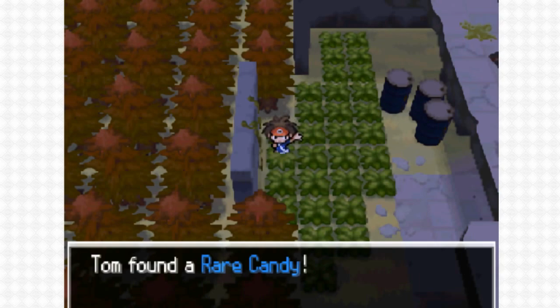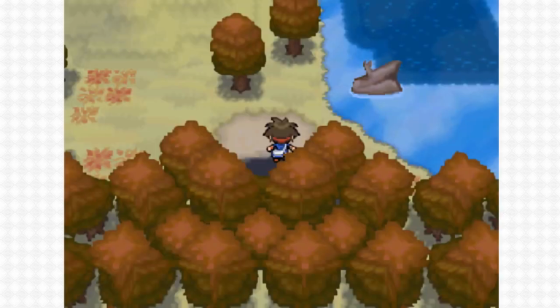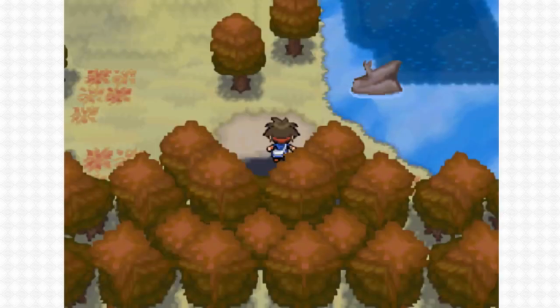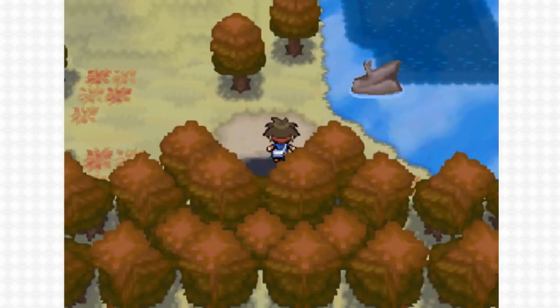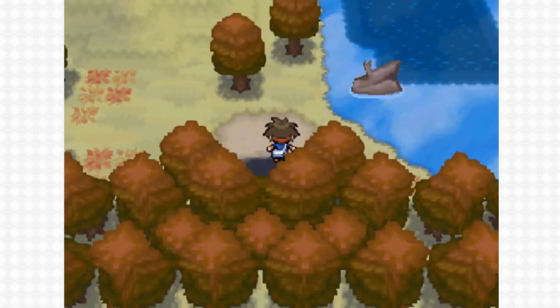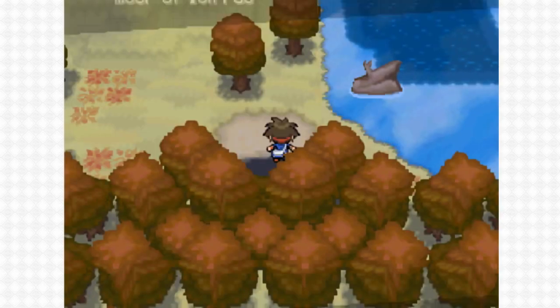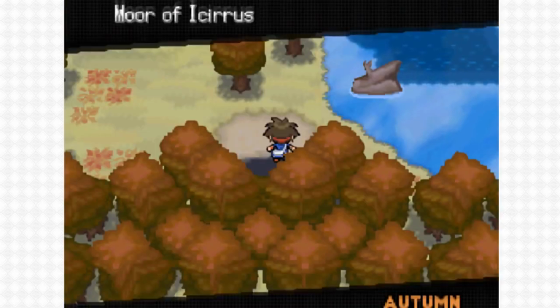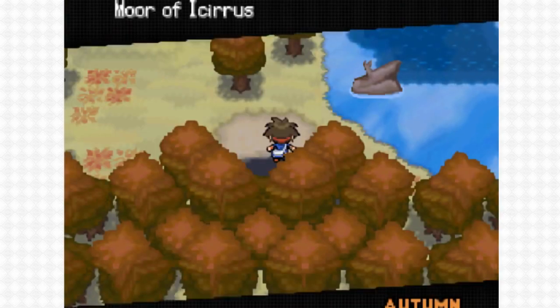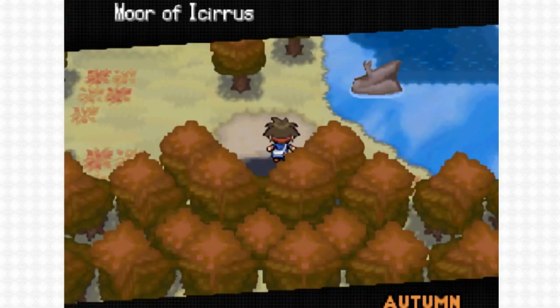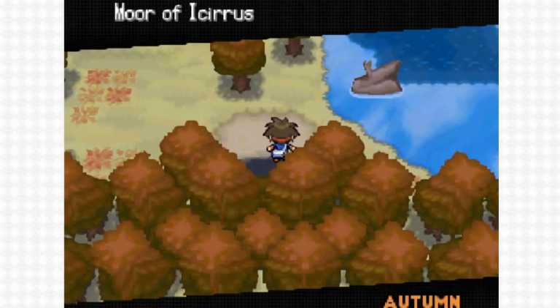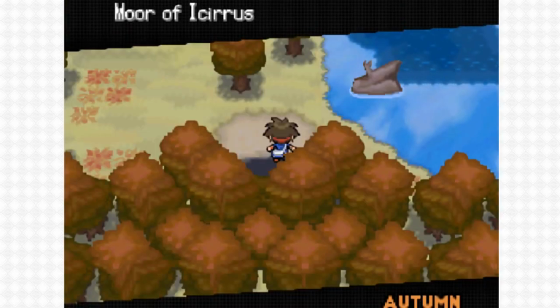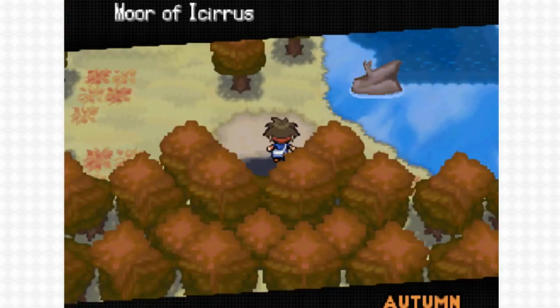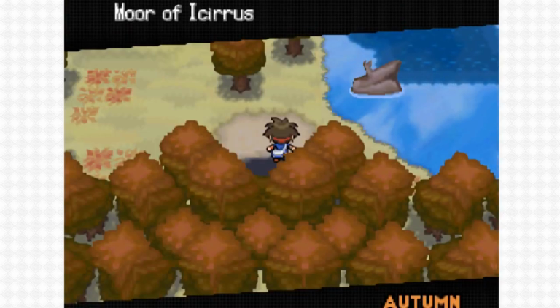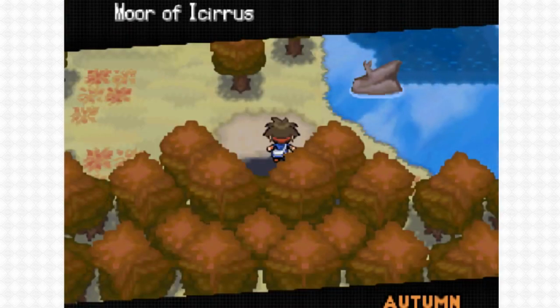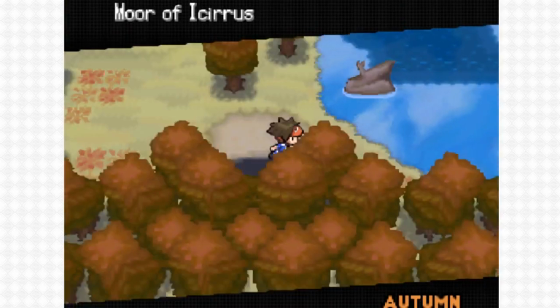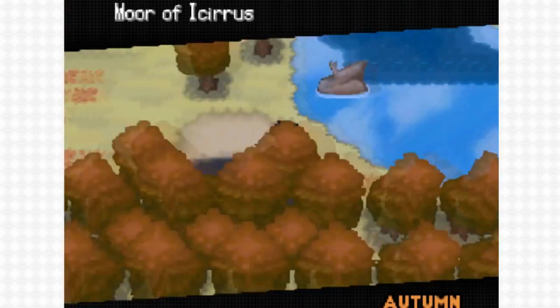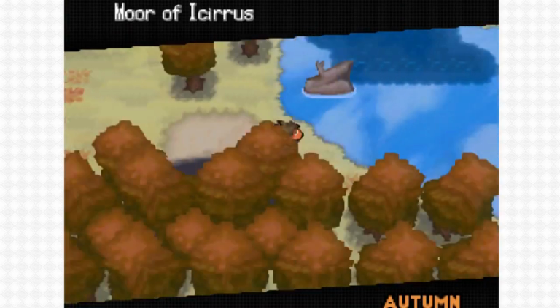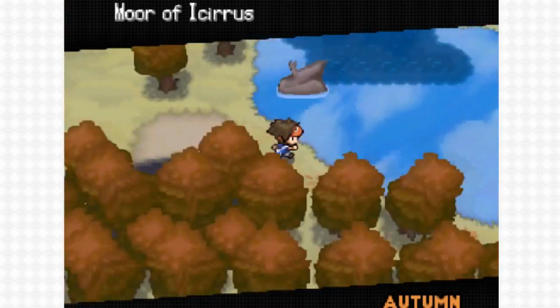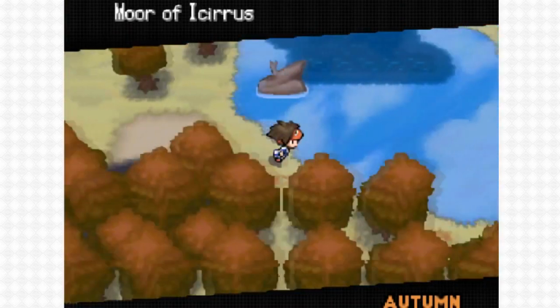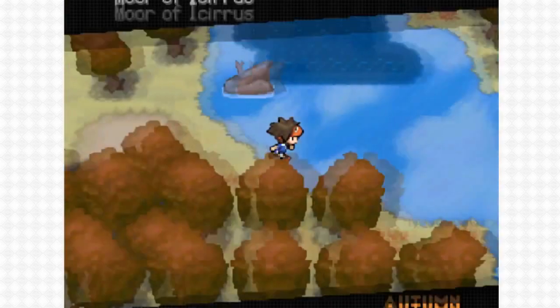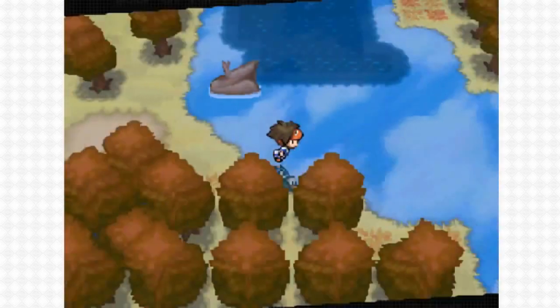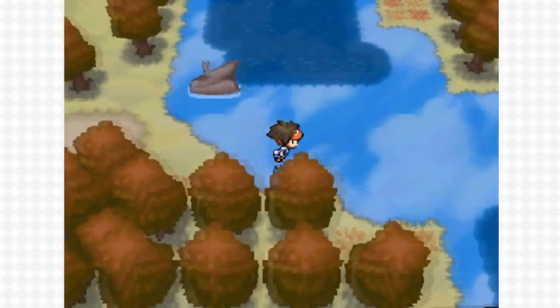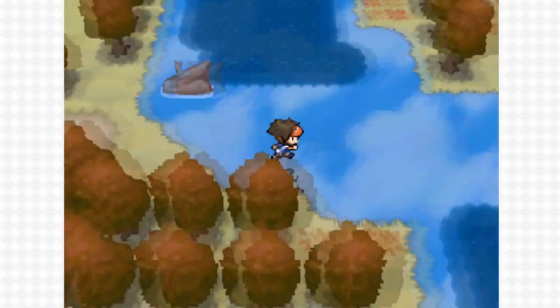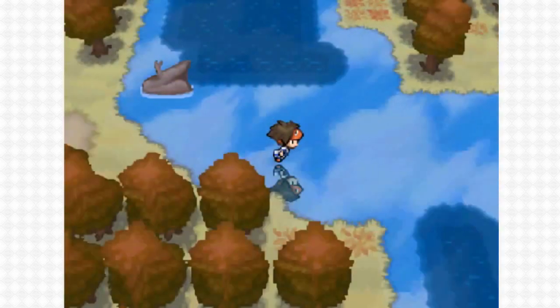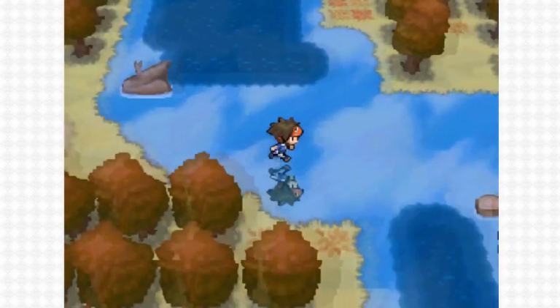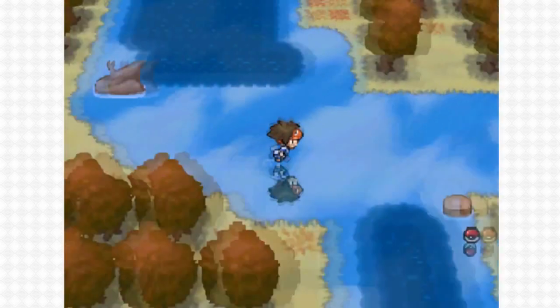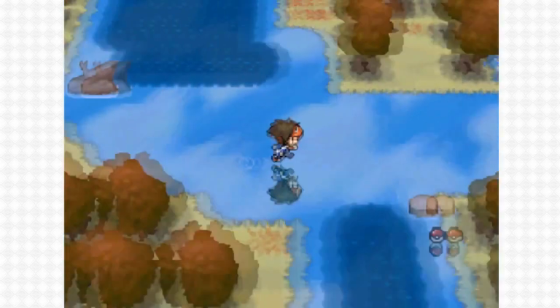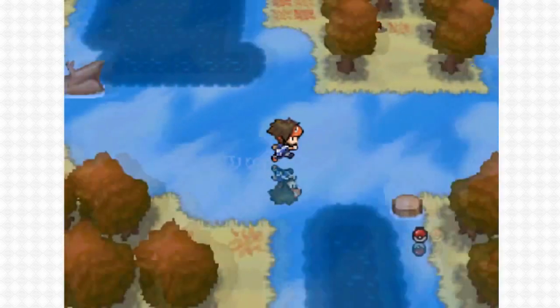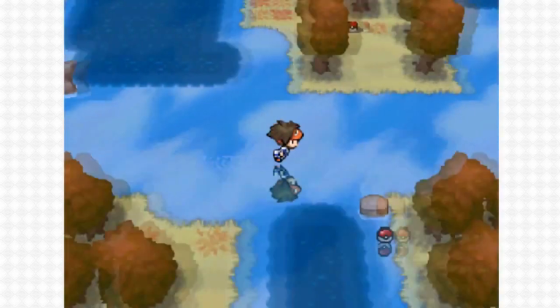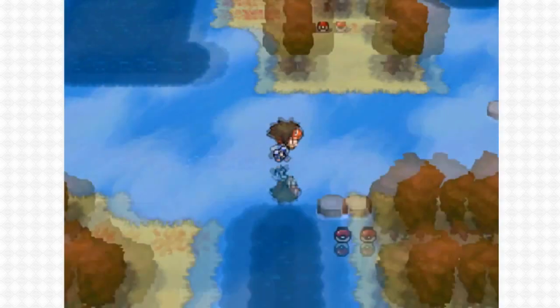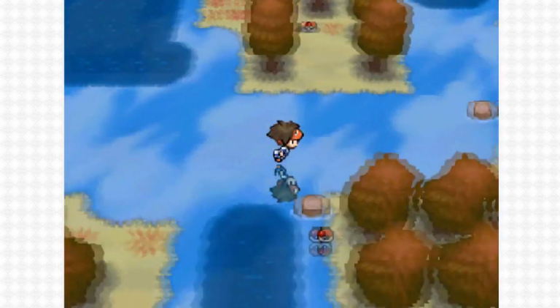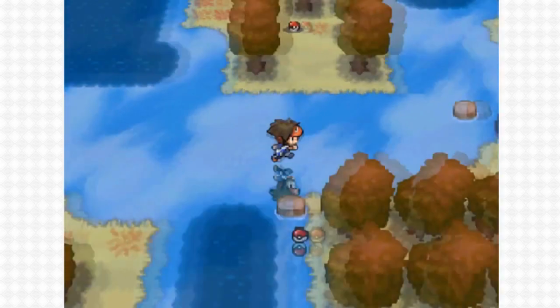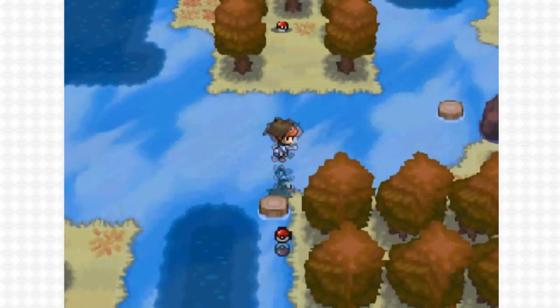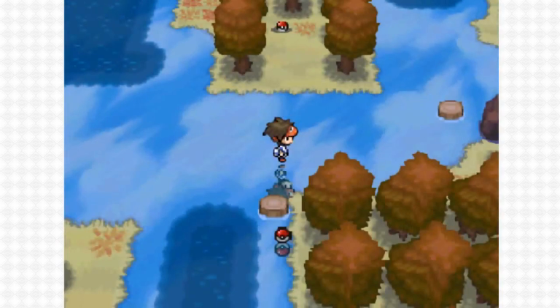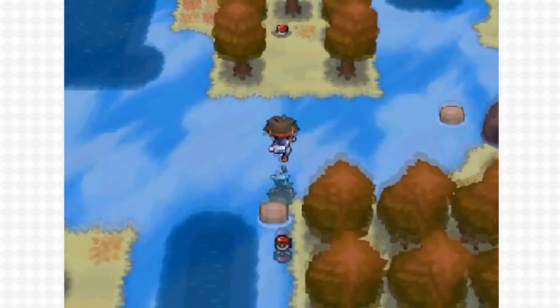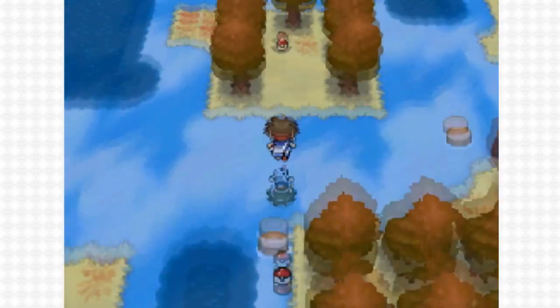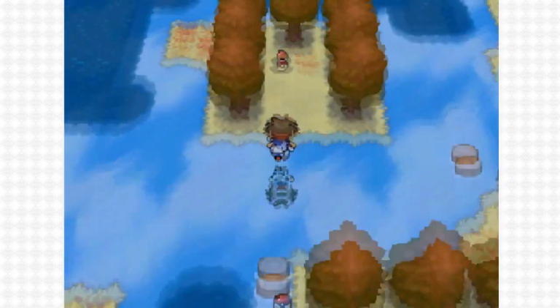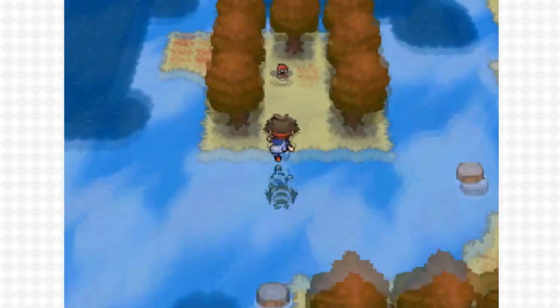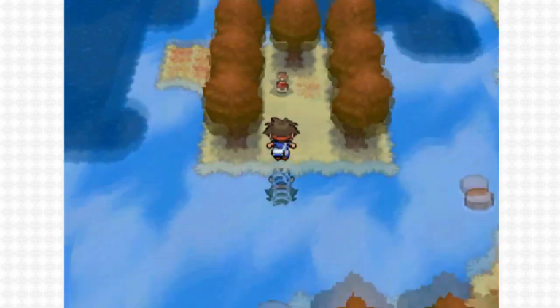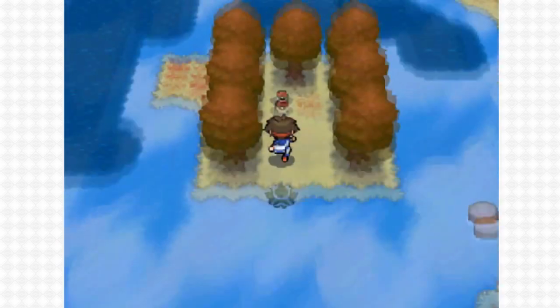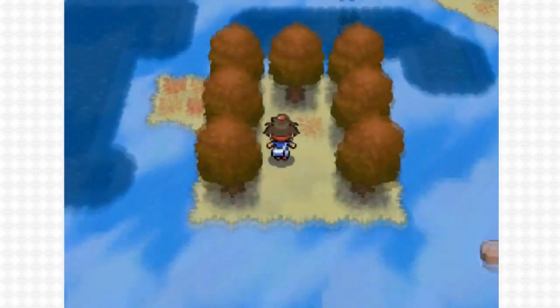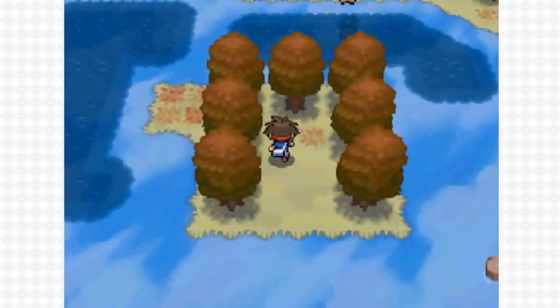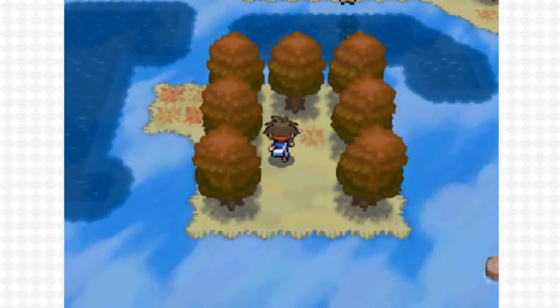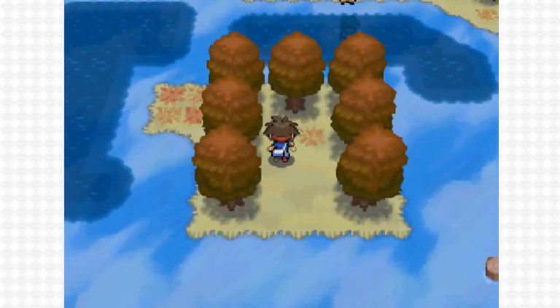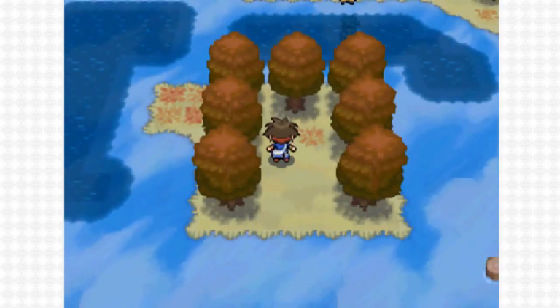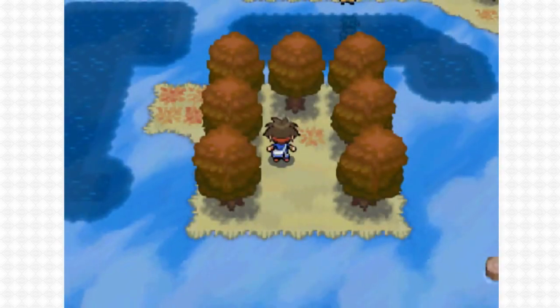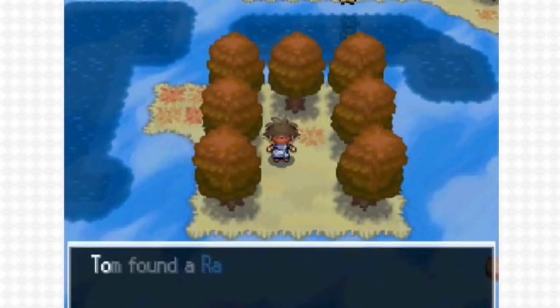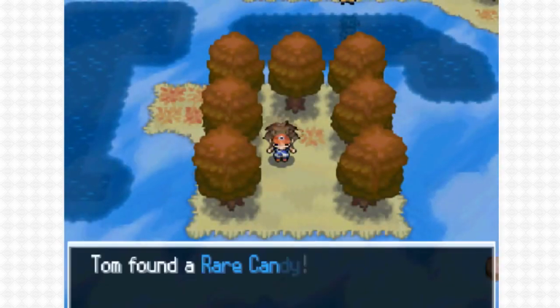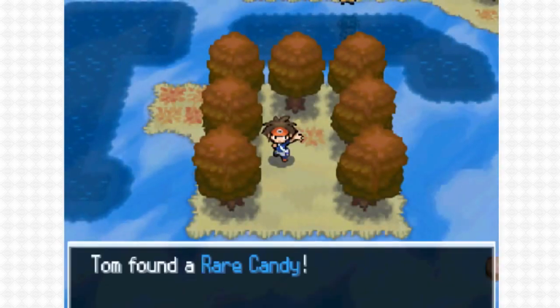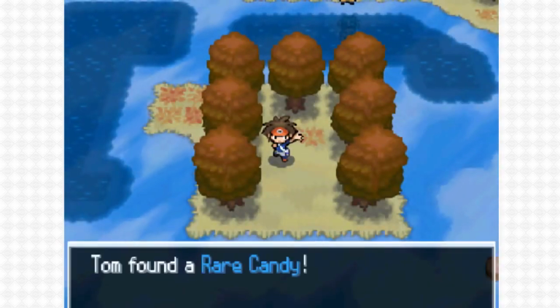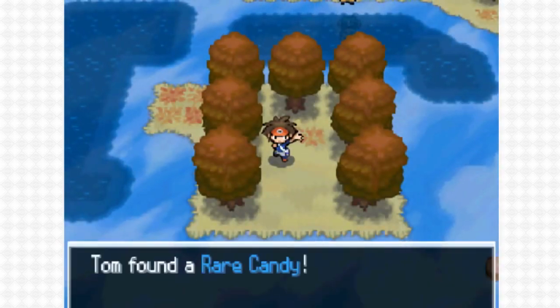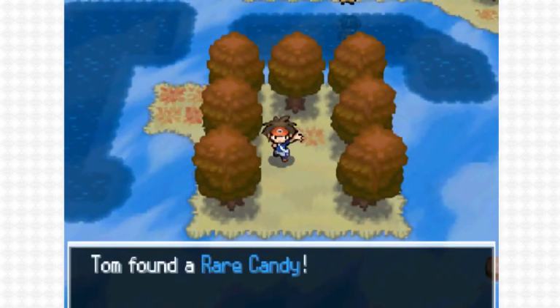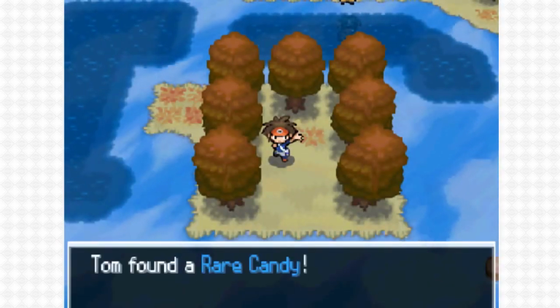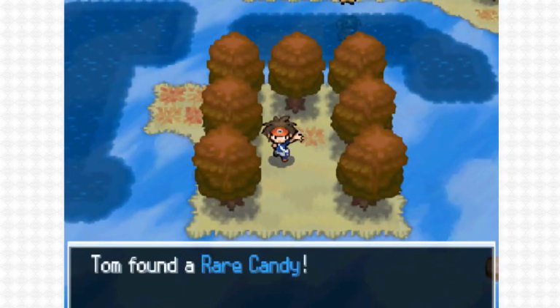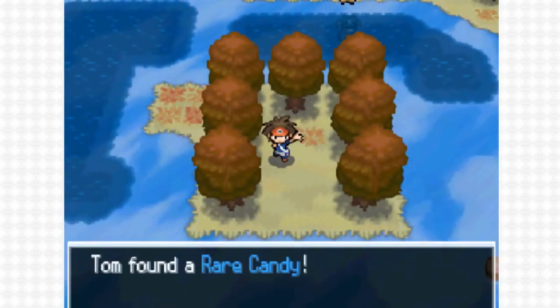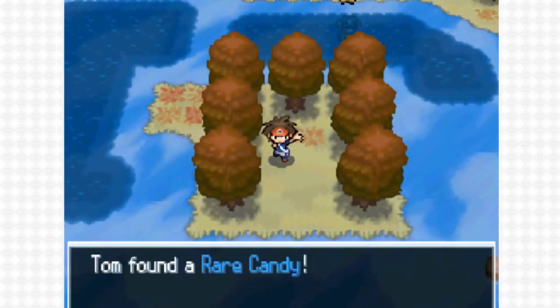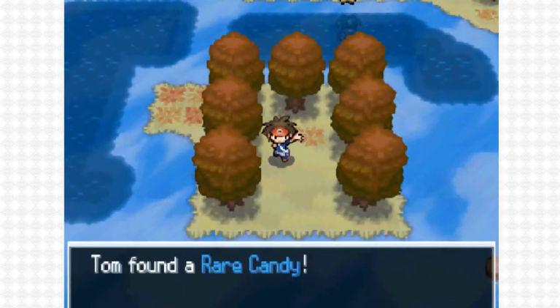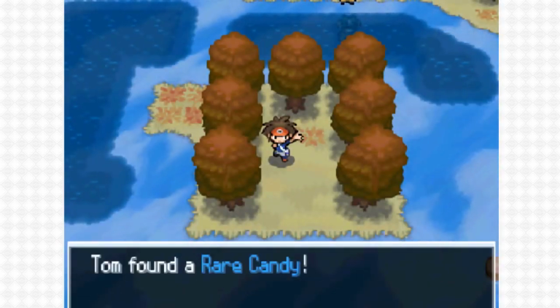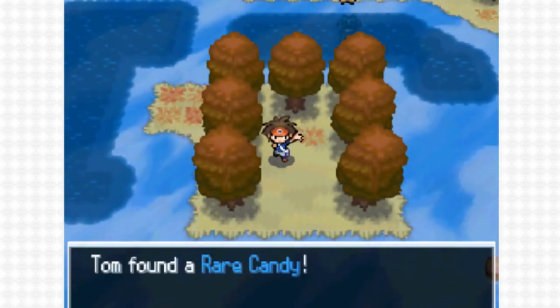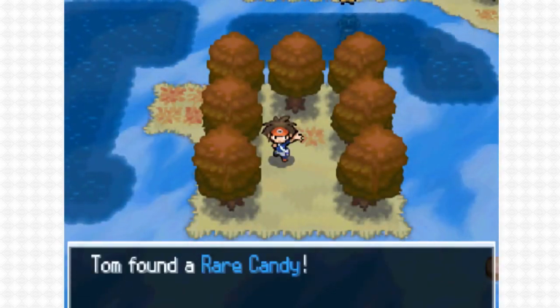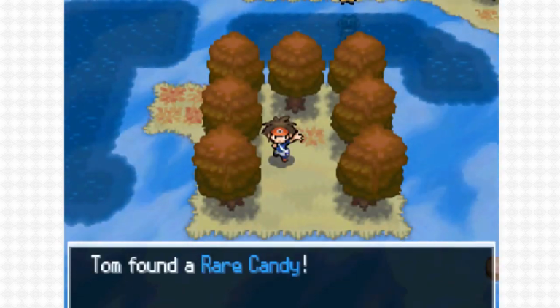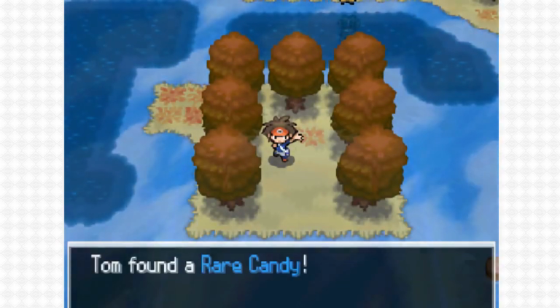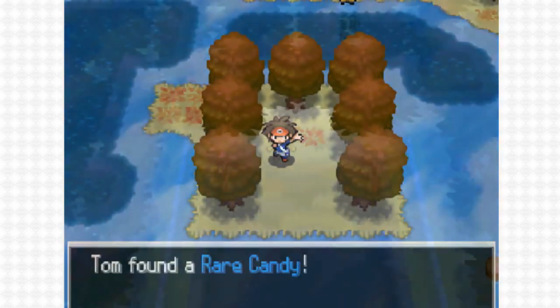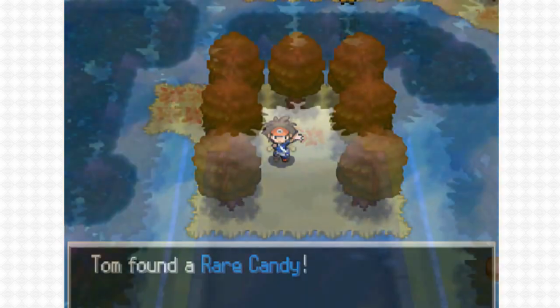To find the rare candy in the Moor of Icirrus, you want to head straight to the right and then up. And there's your rare candy.